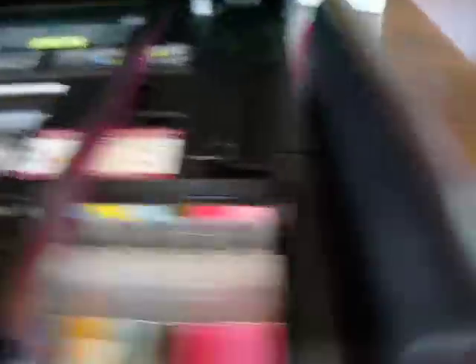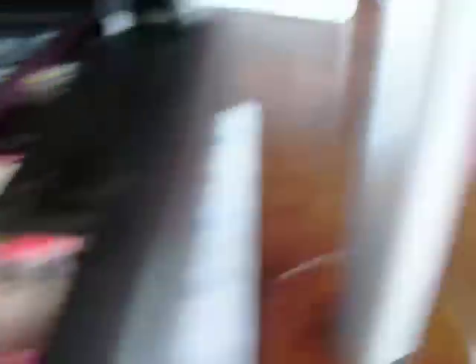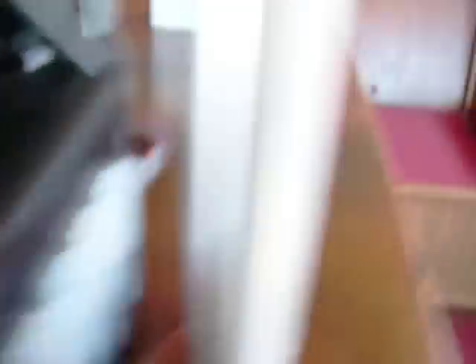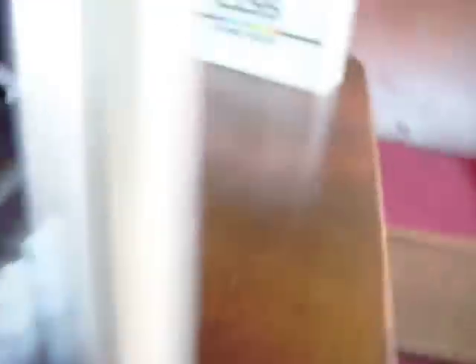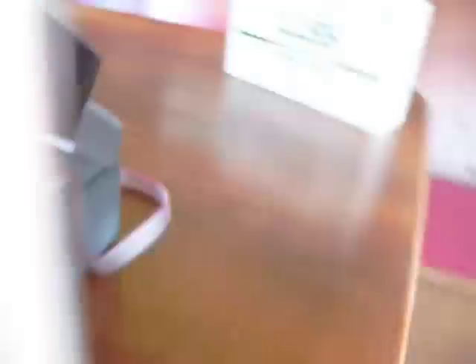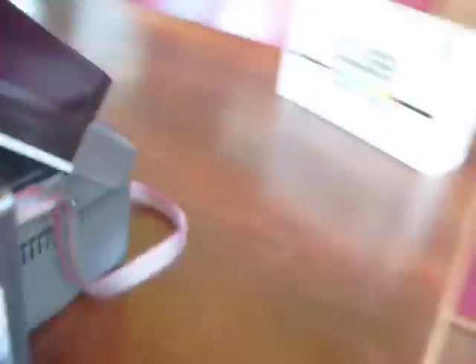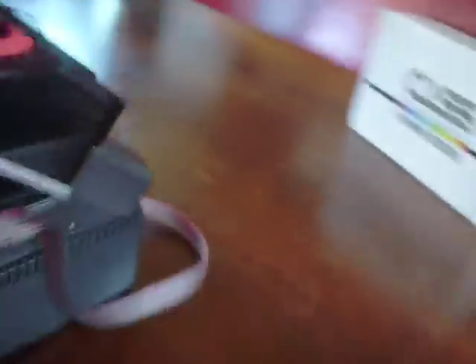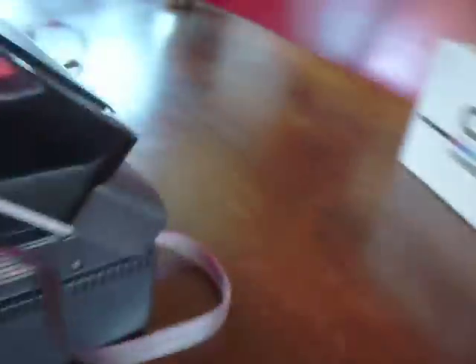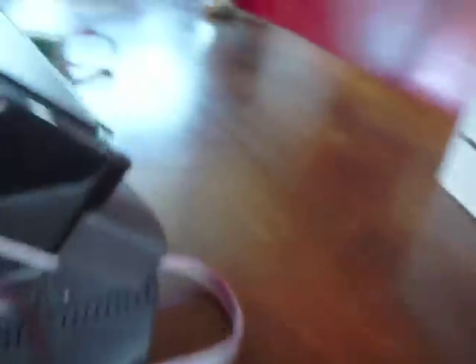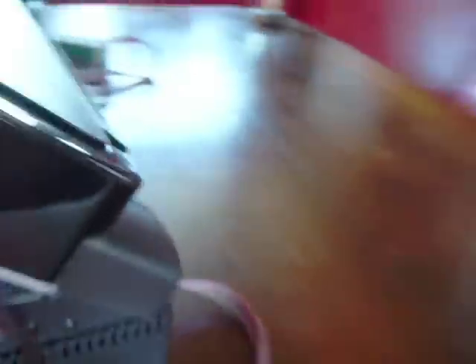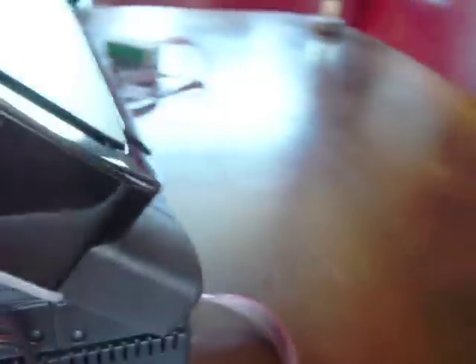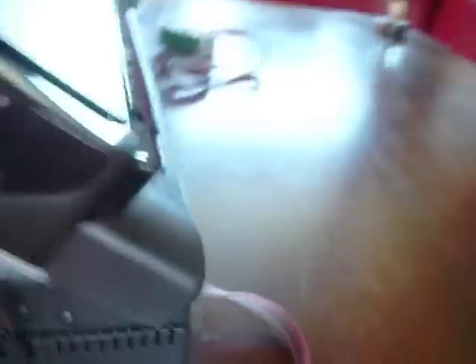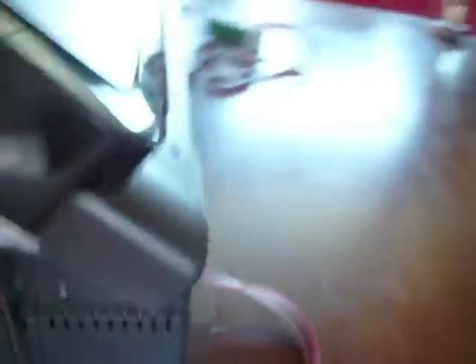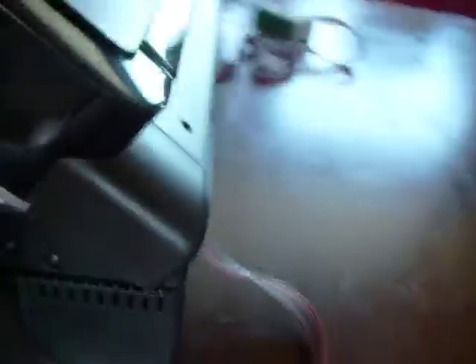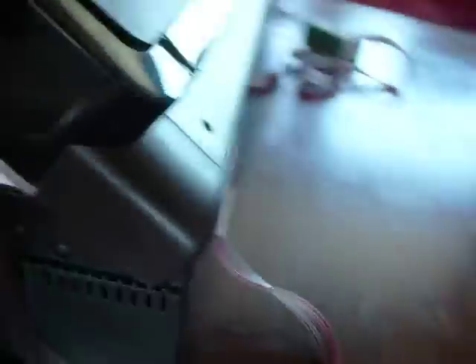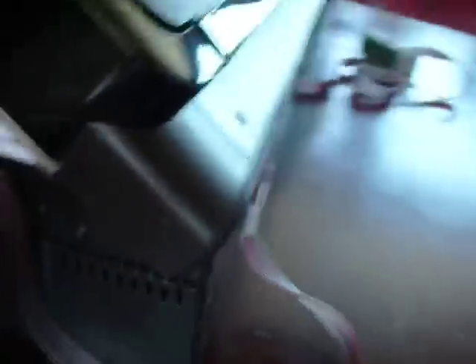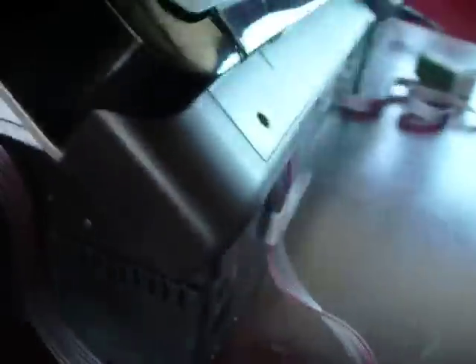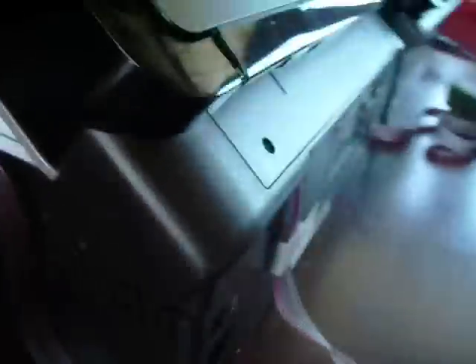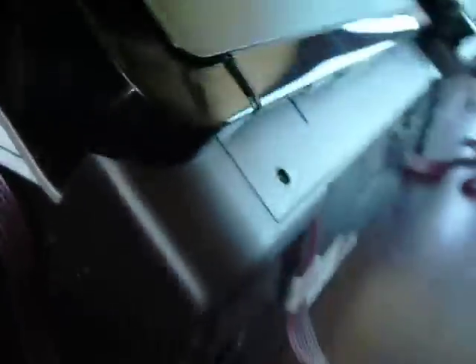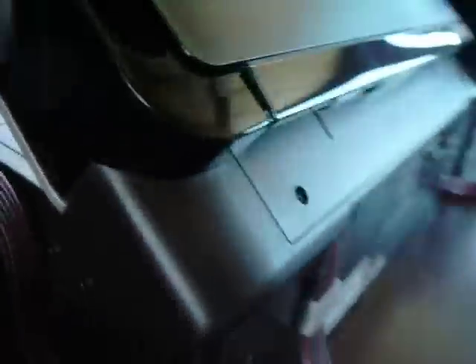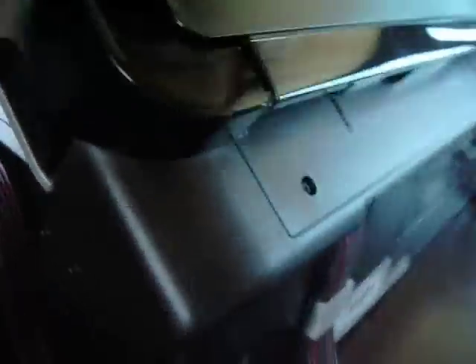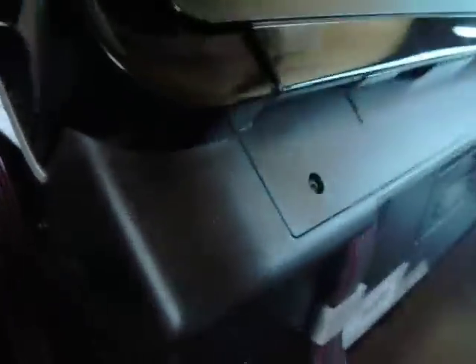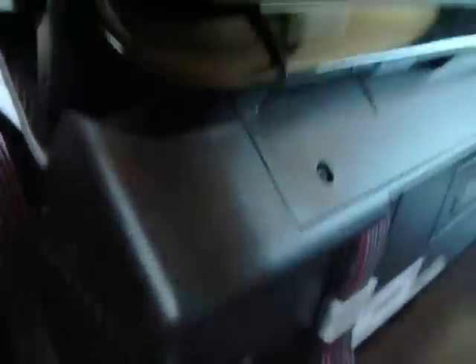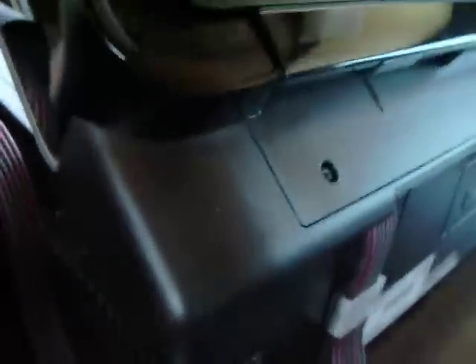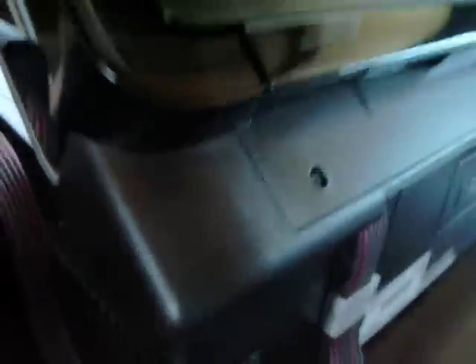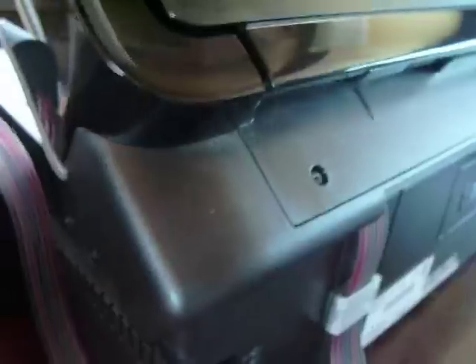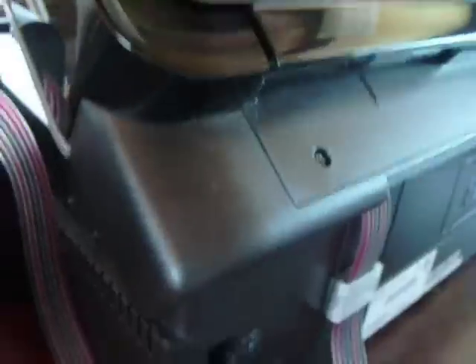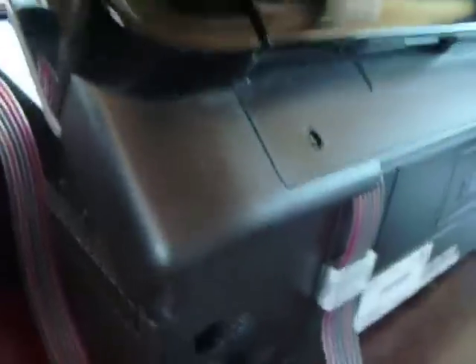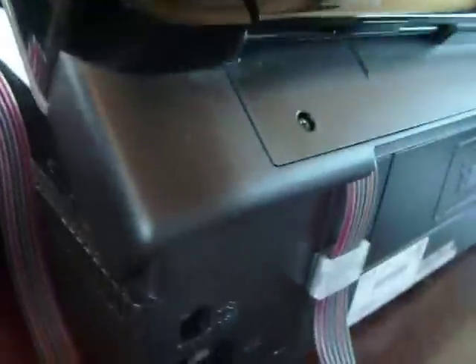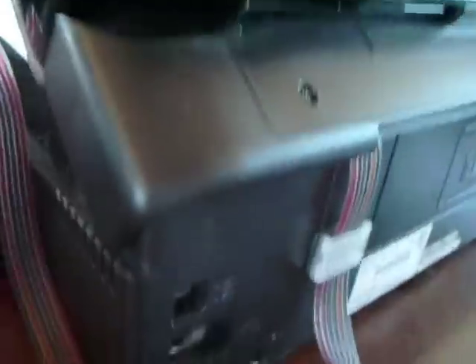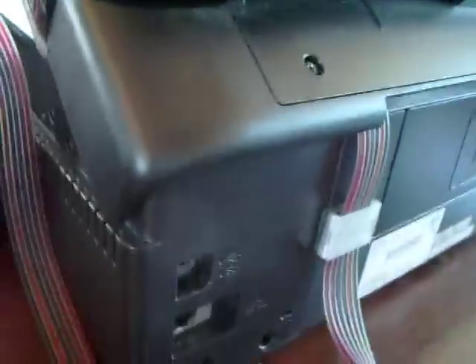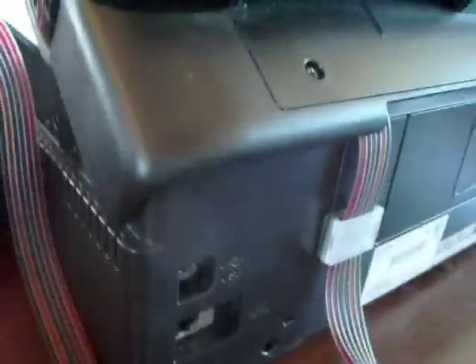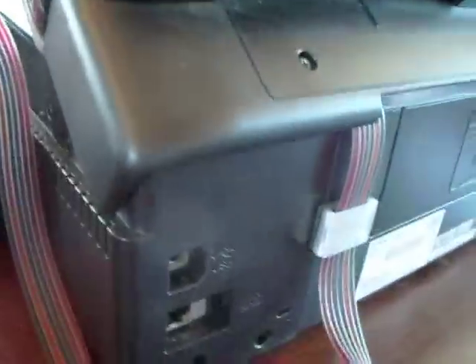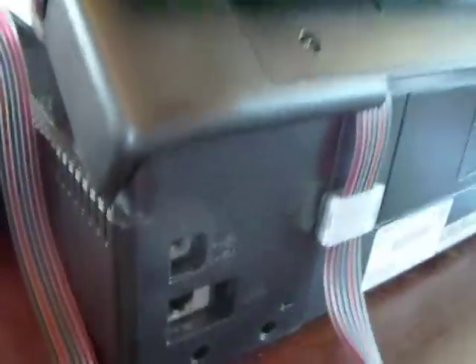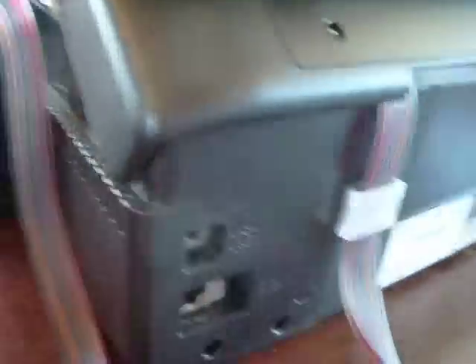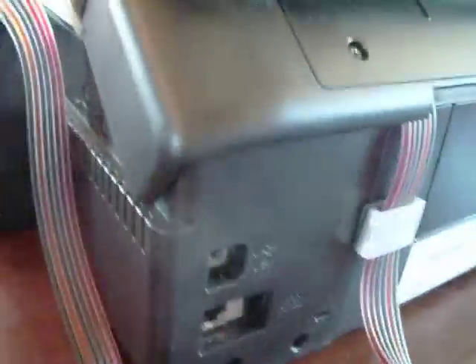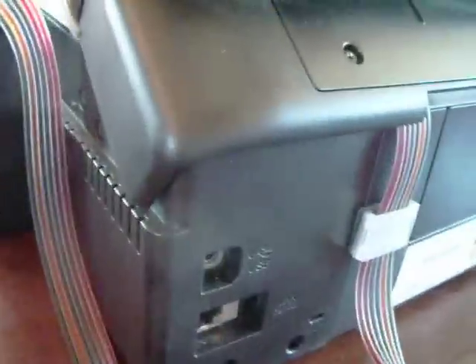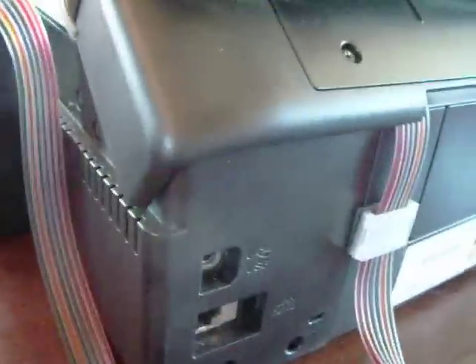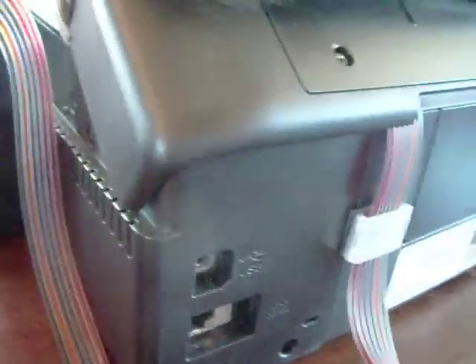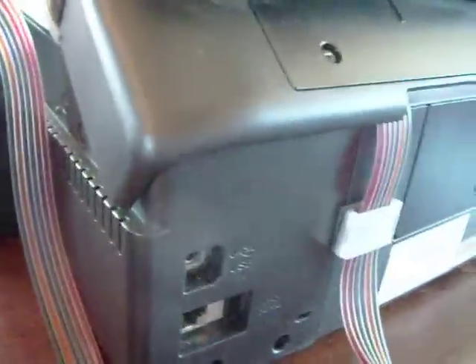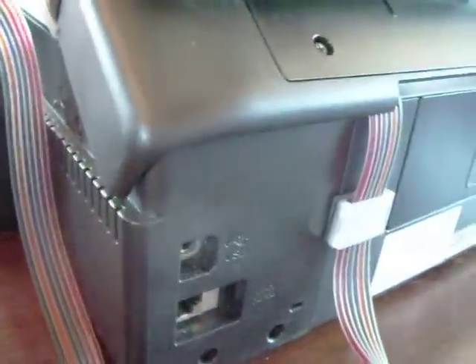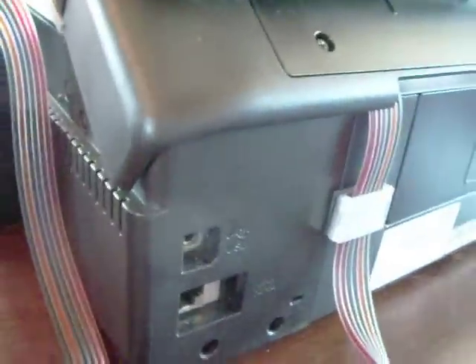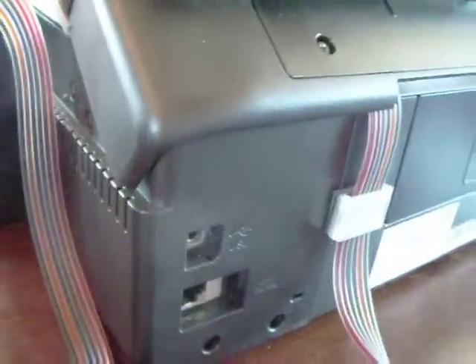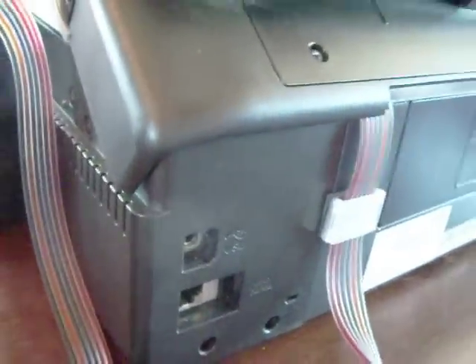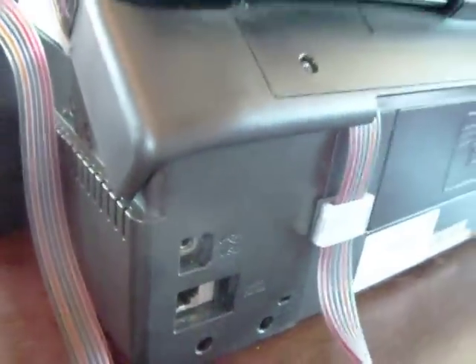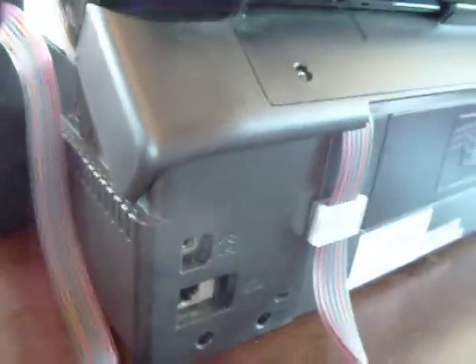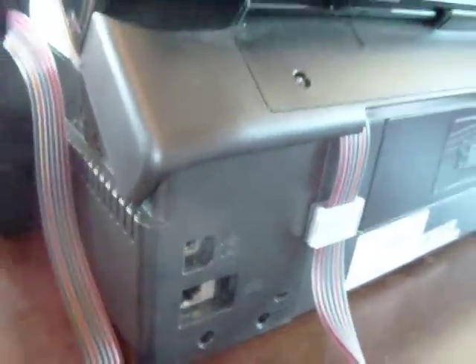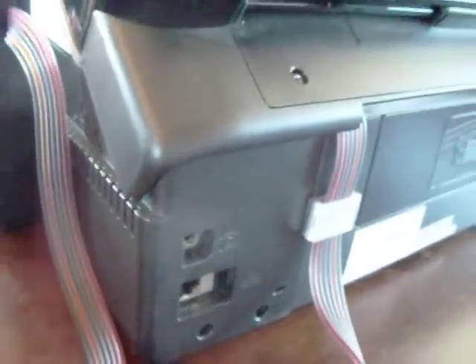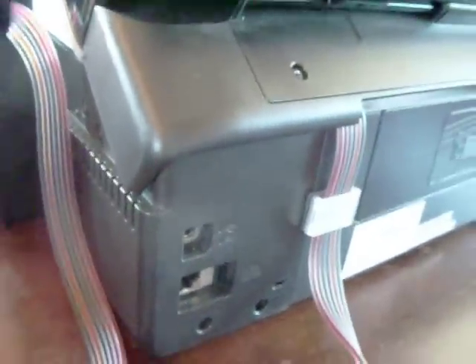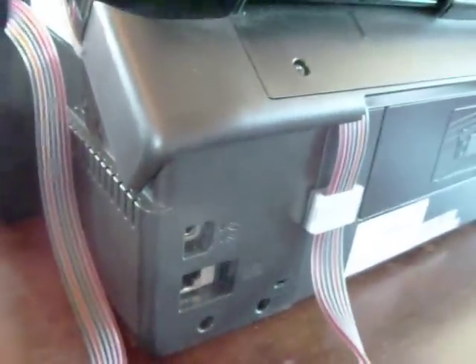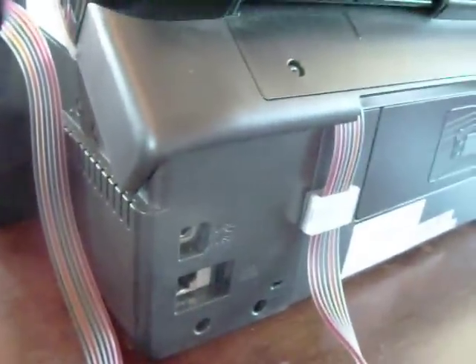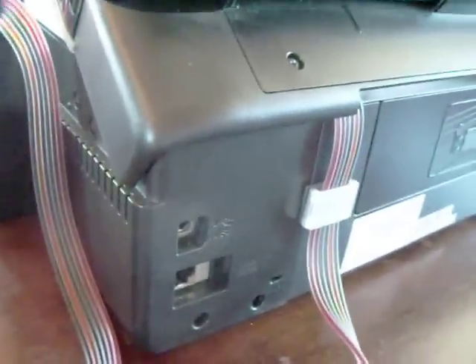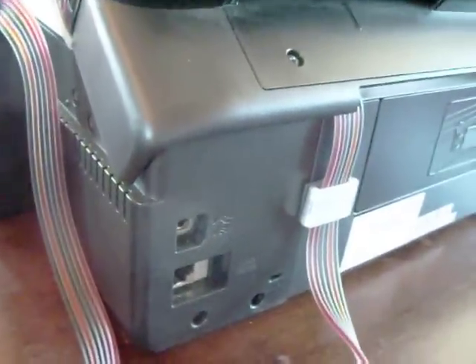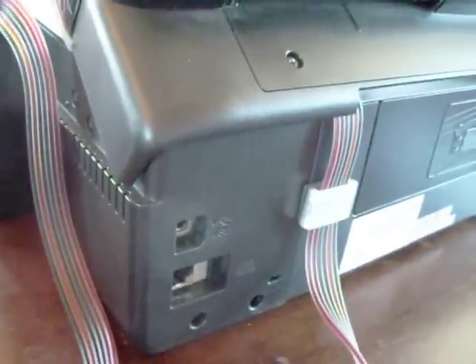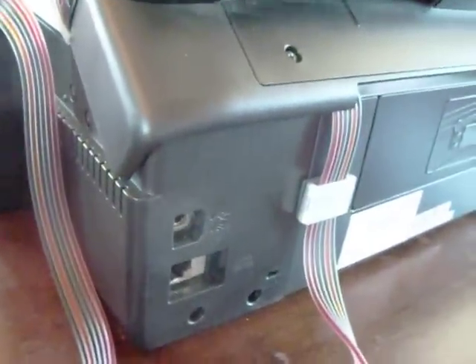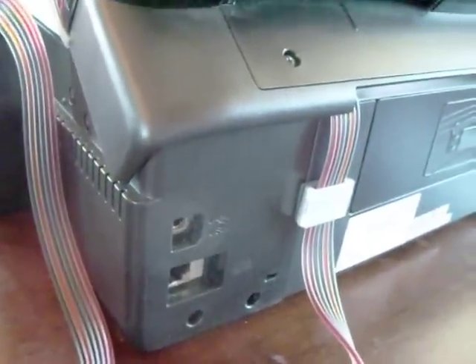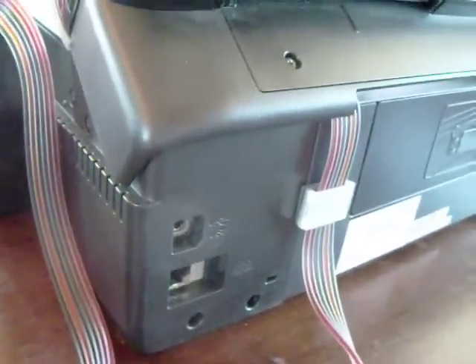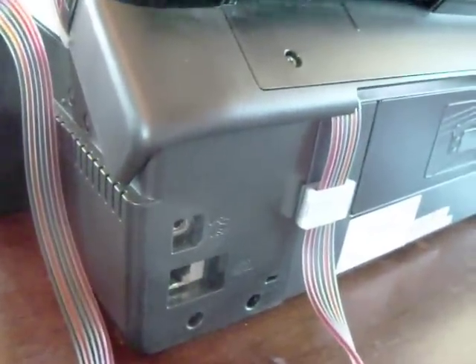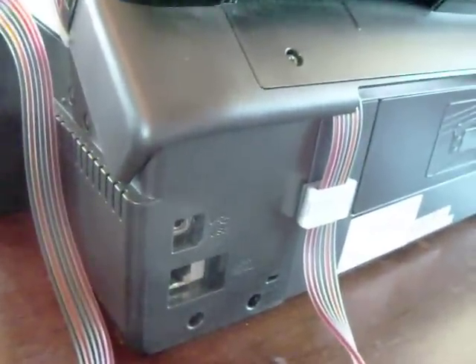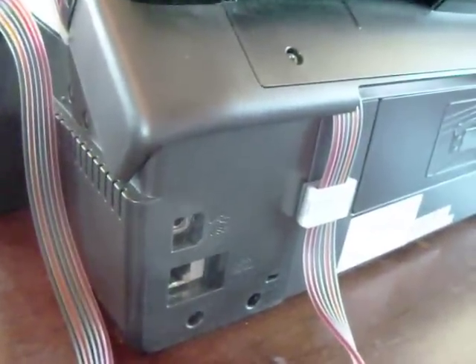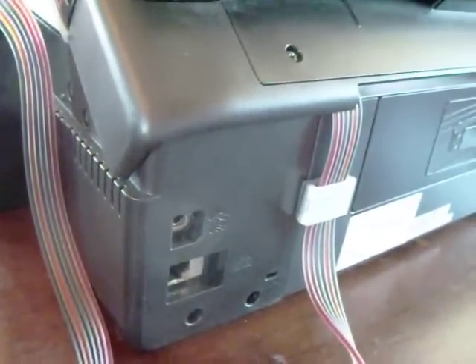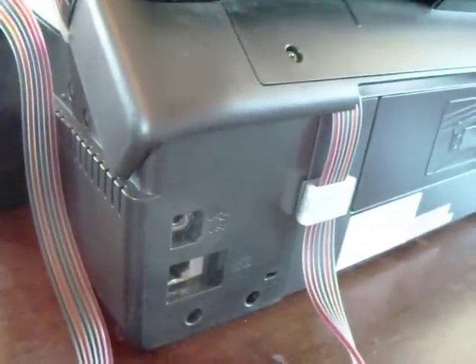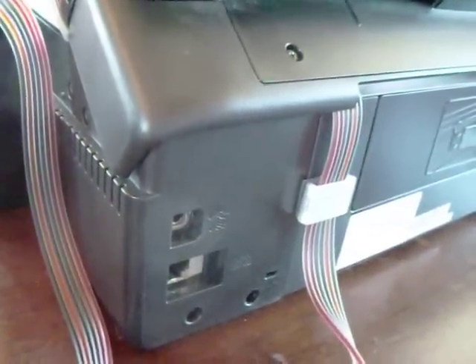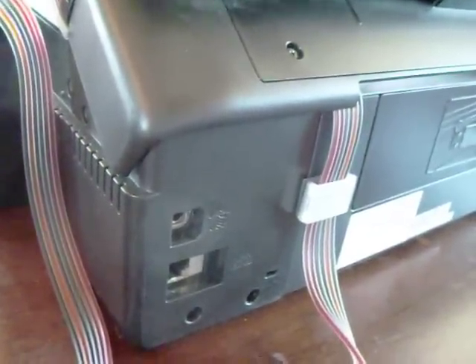If we go back here to the back of the printer, you can see where the tubes are coming out.